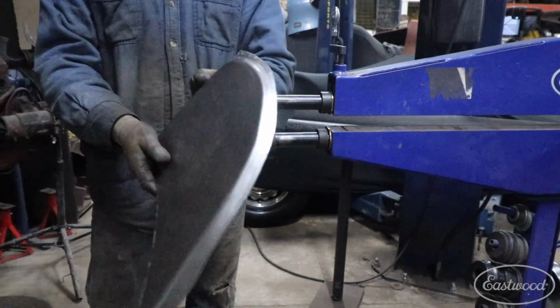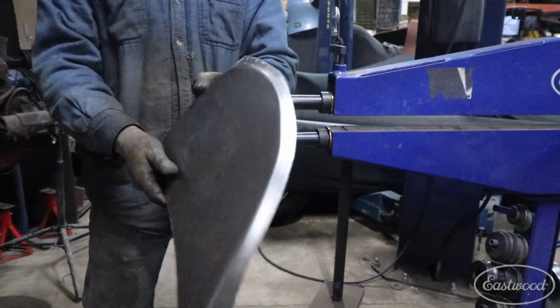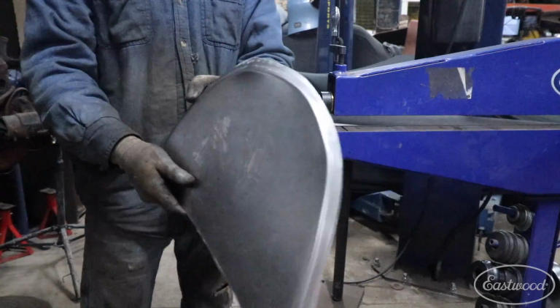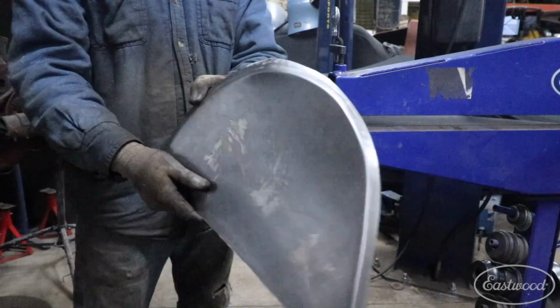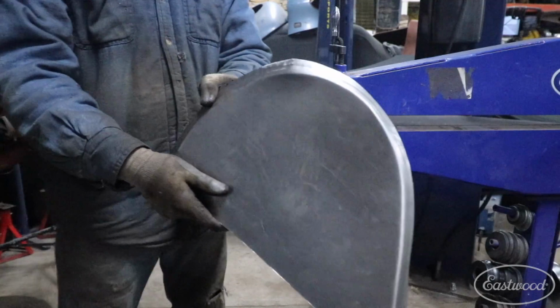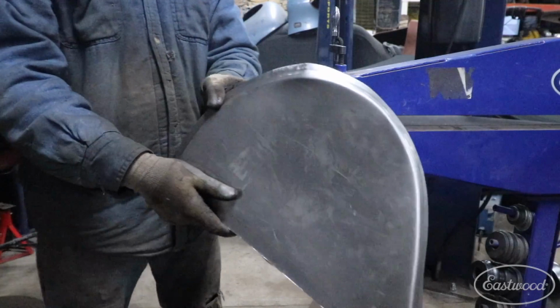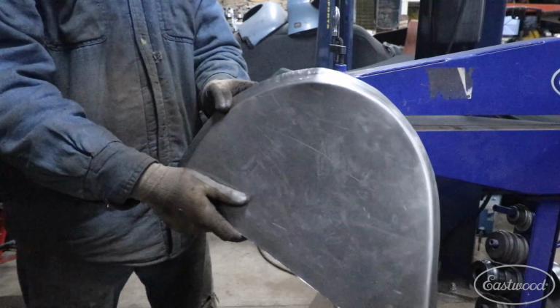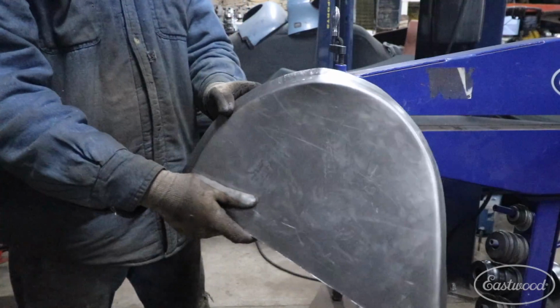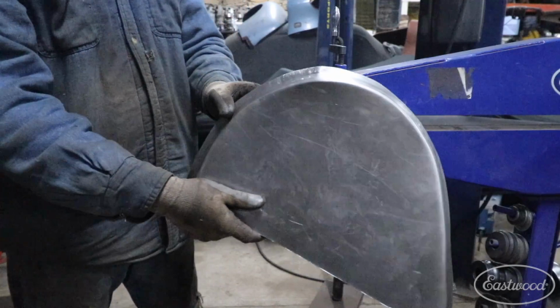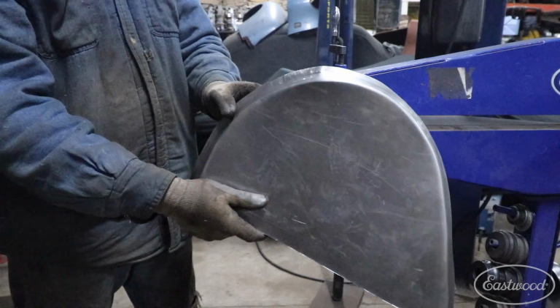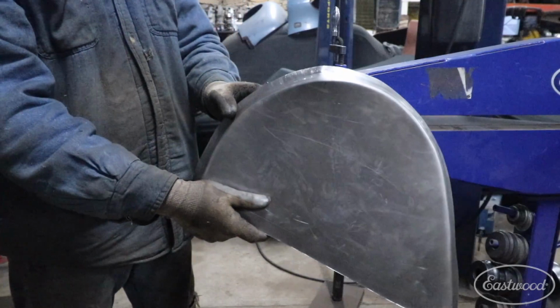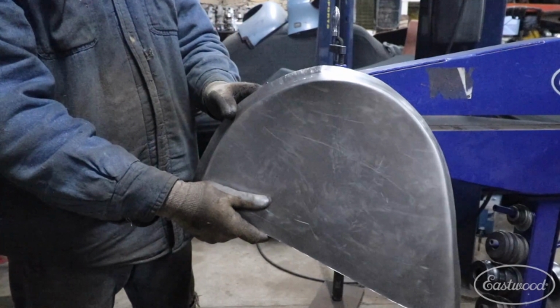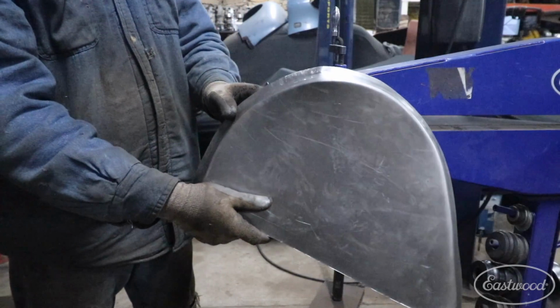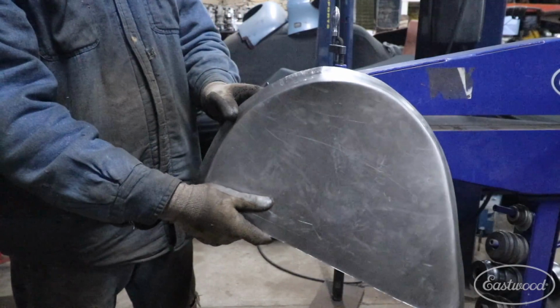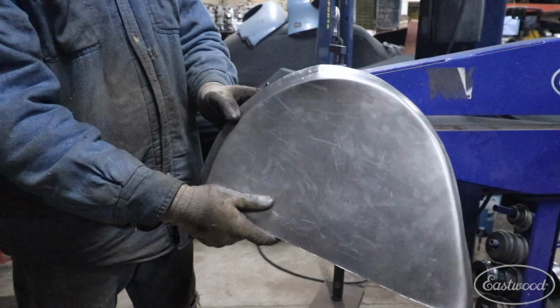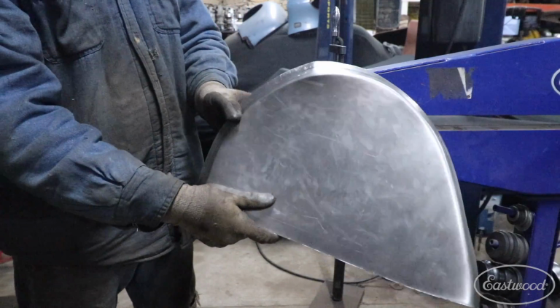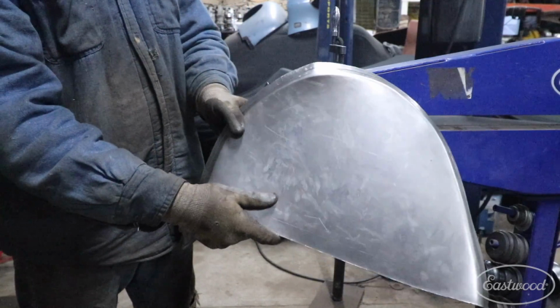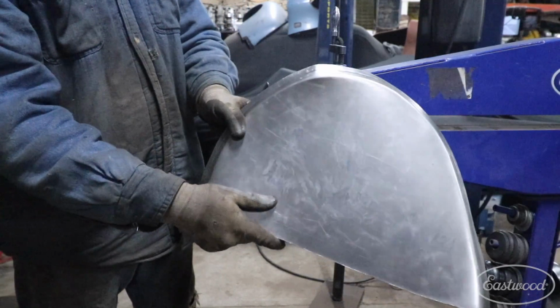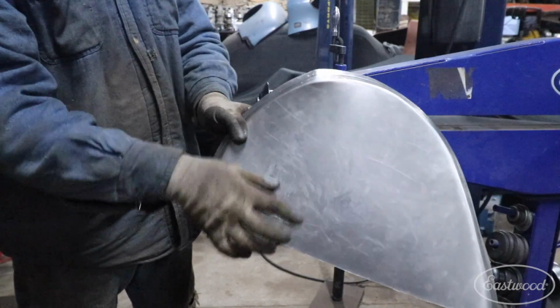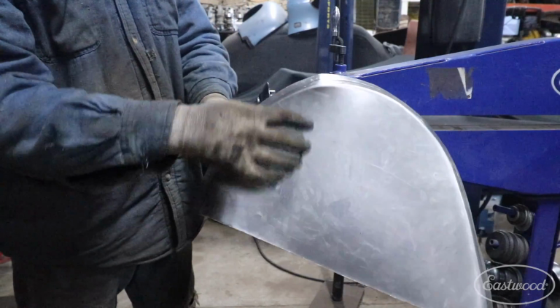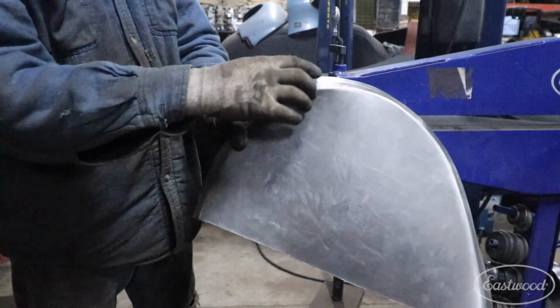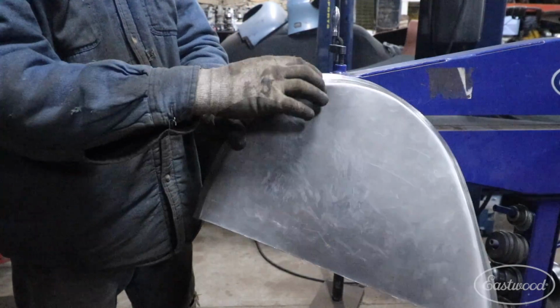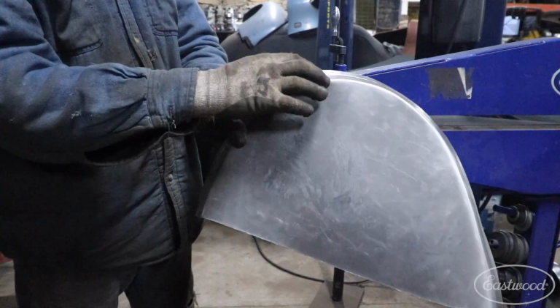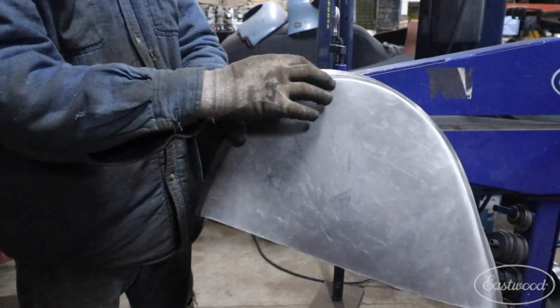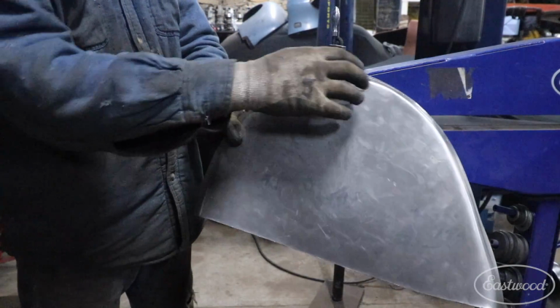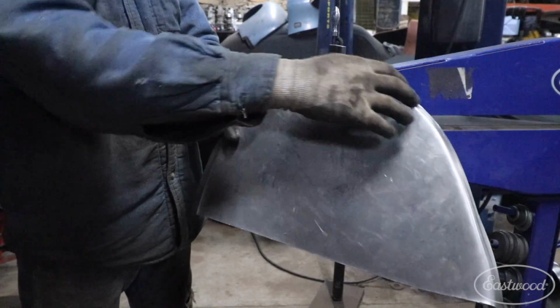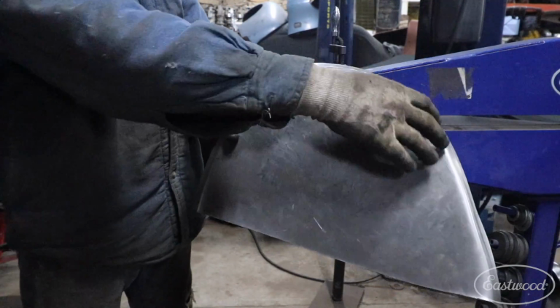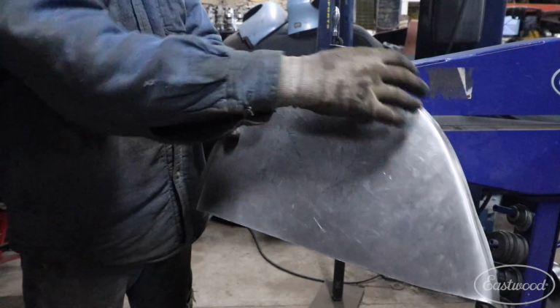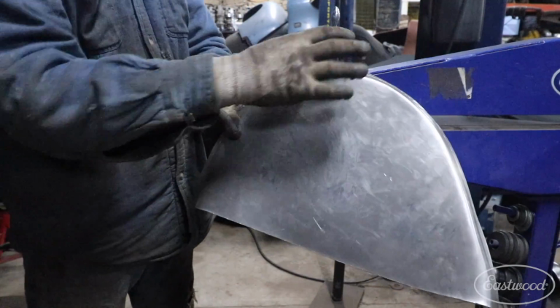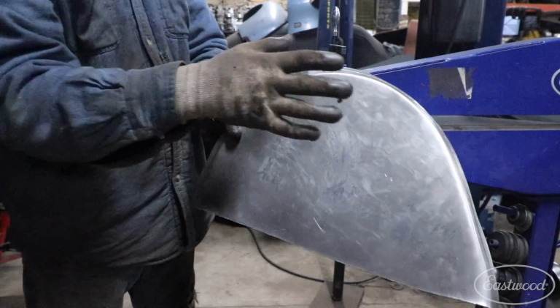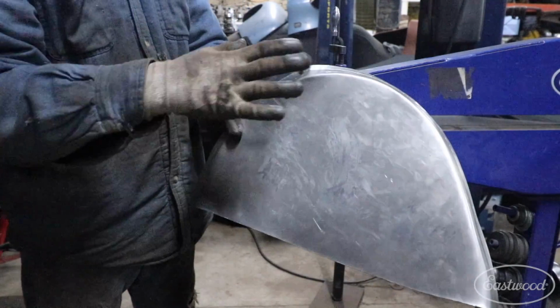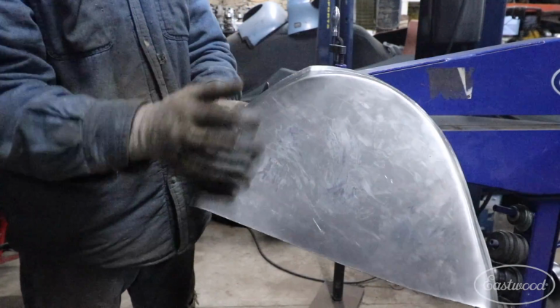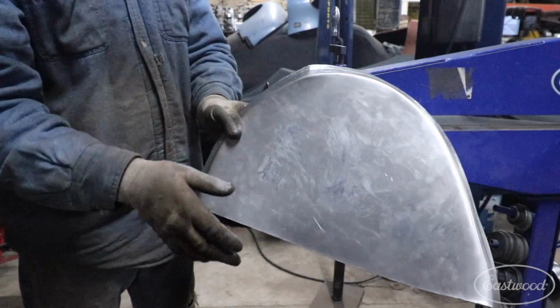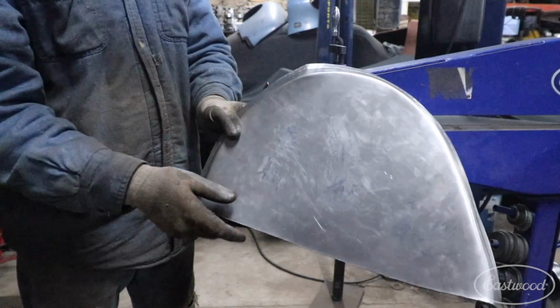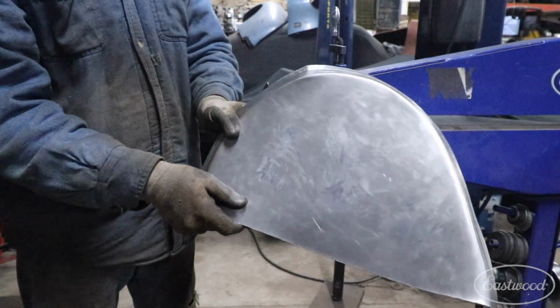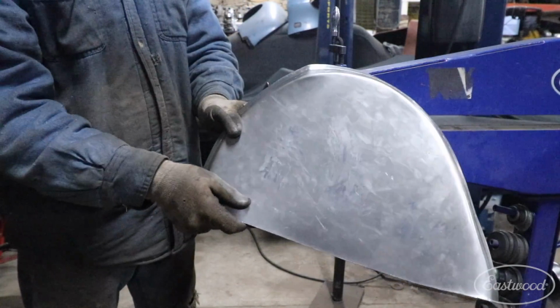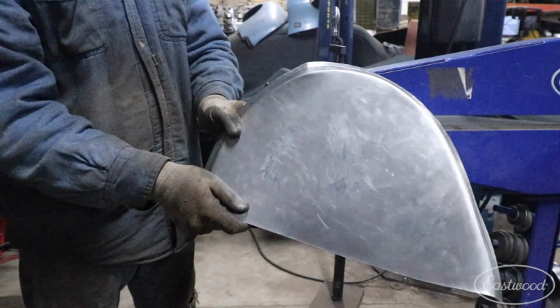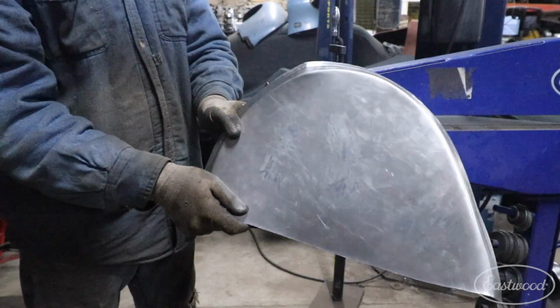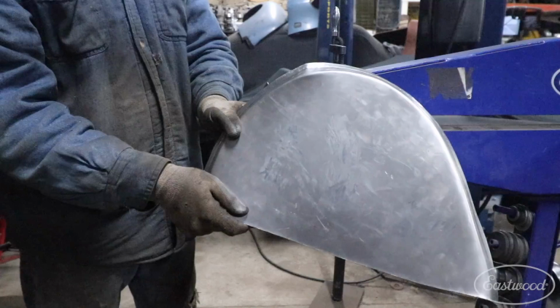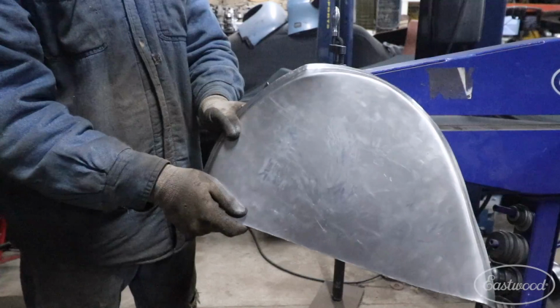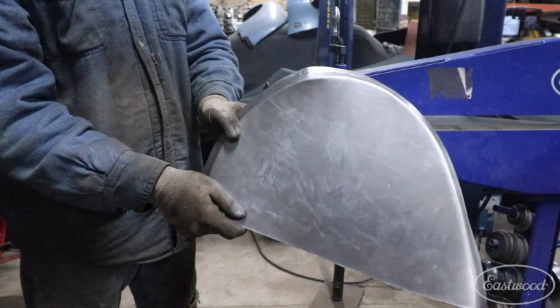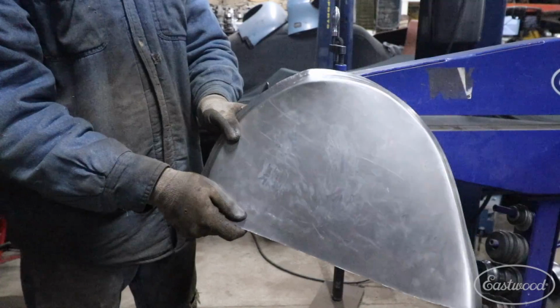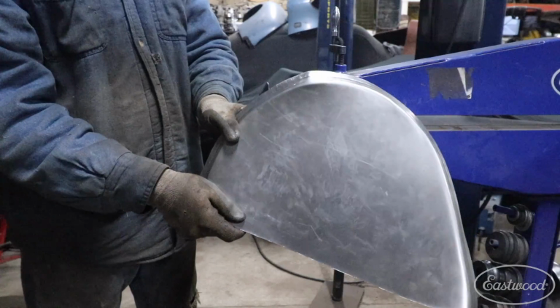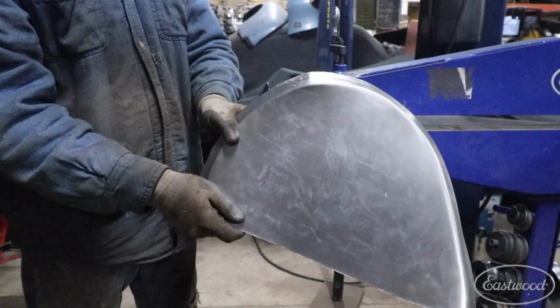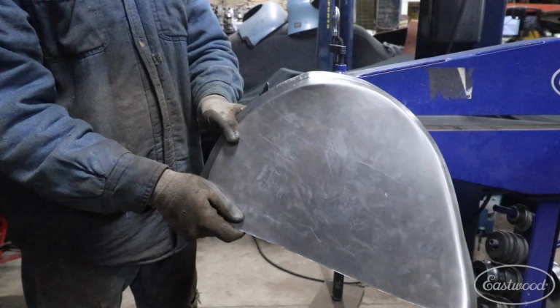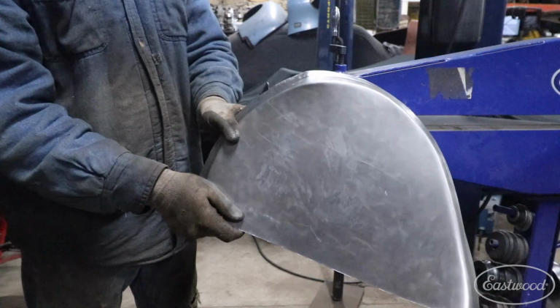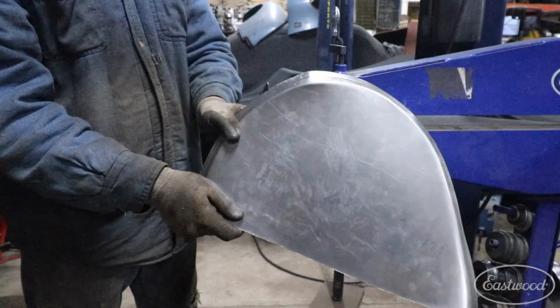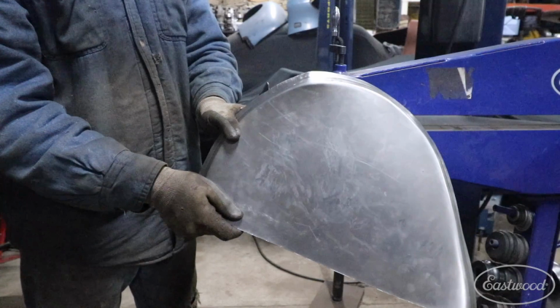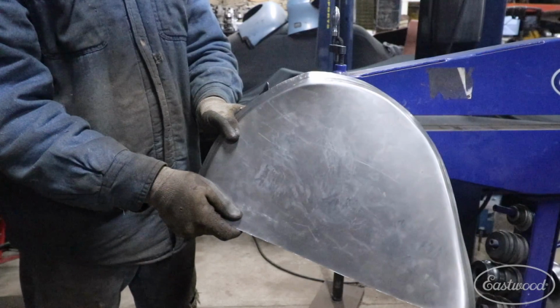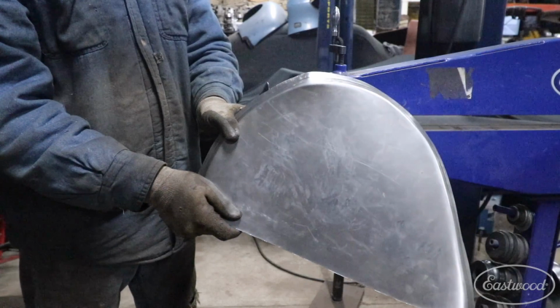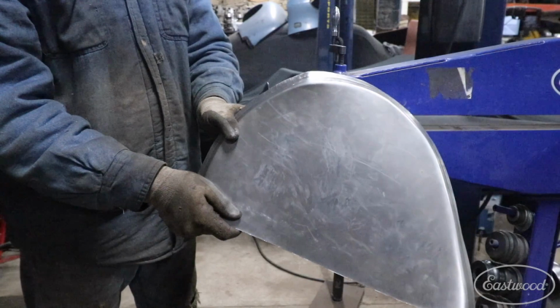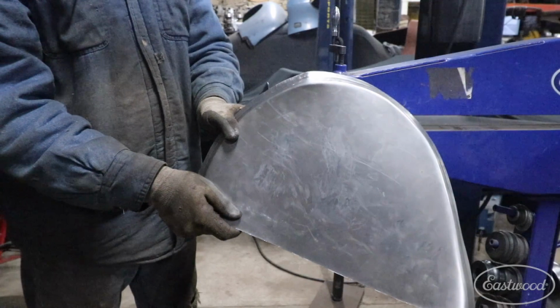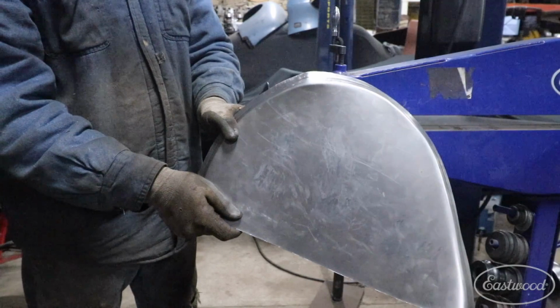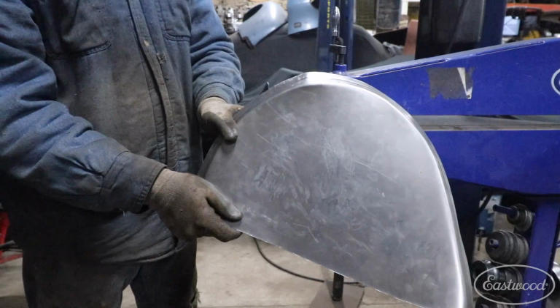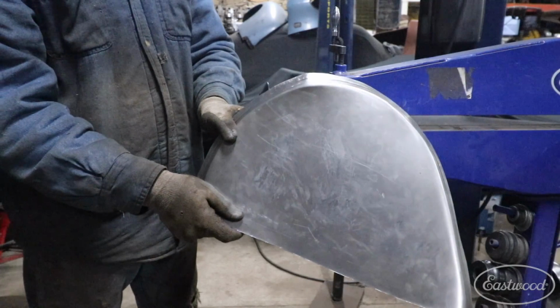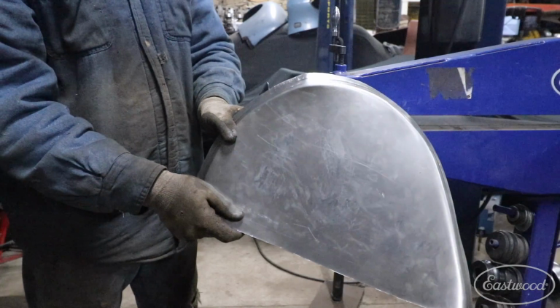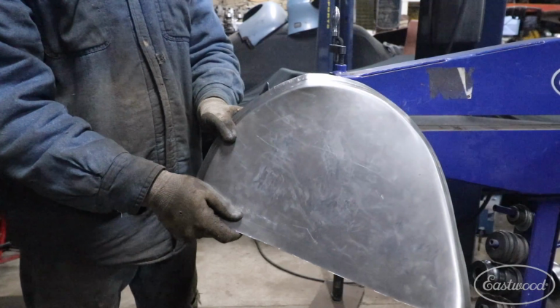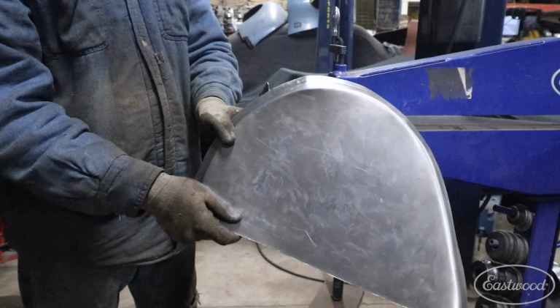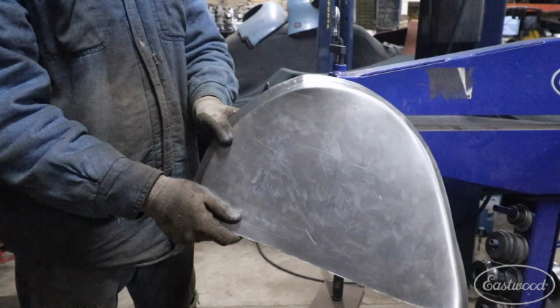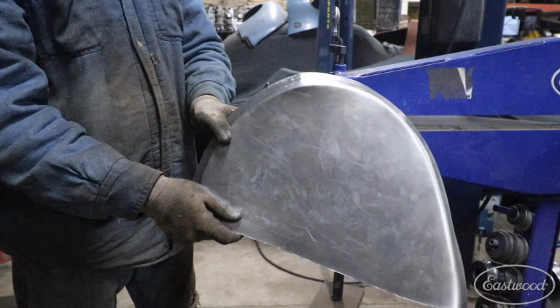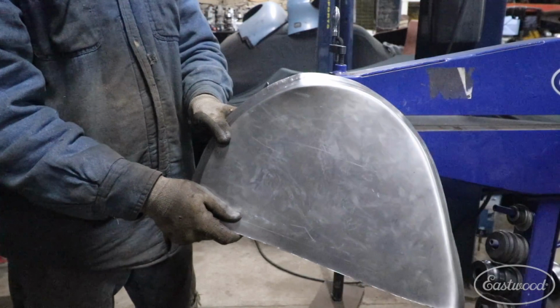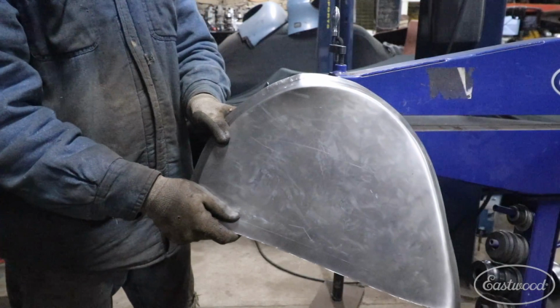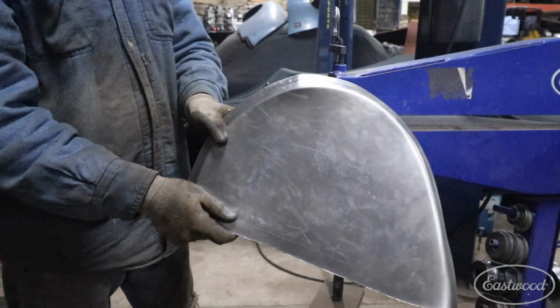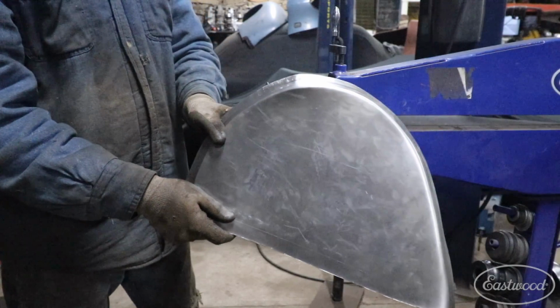Now we go back to the shrinker again, correct these issues, and get everything nice and flat. Then we can do our final round of bending.